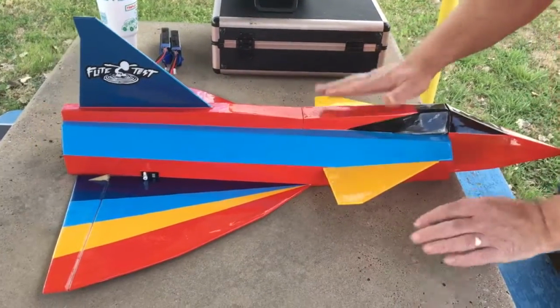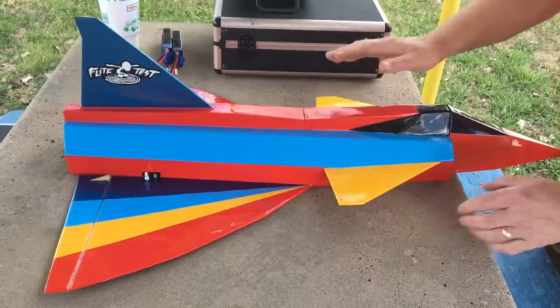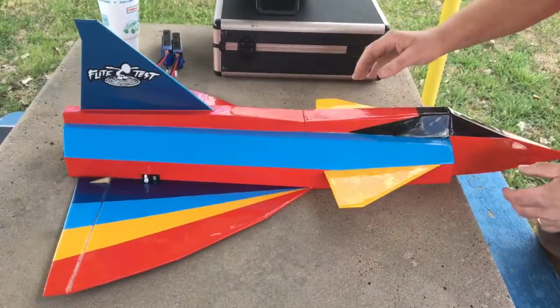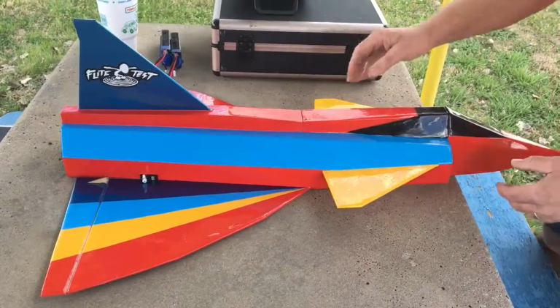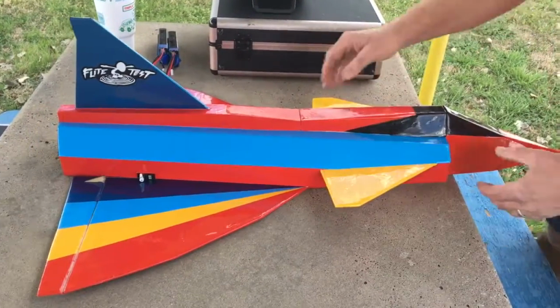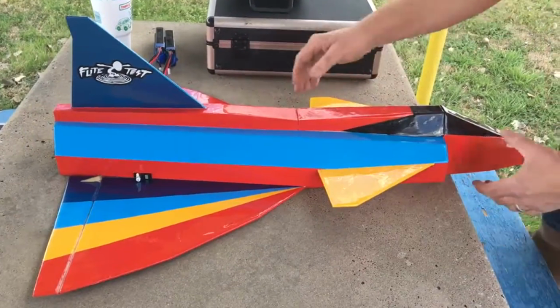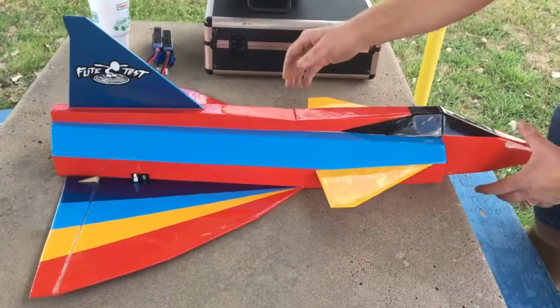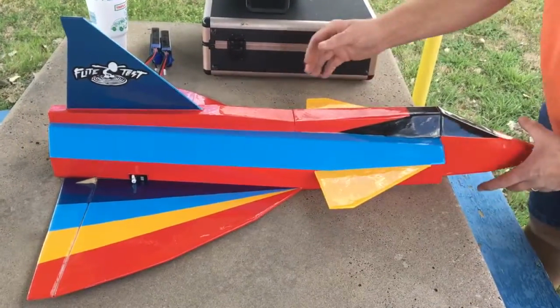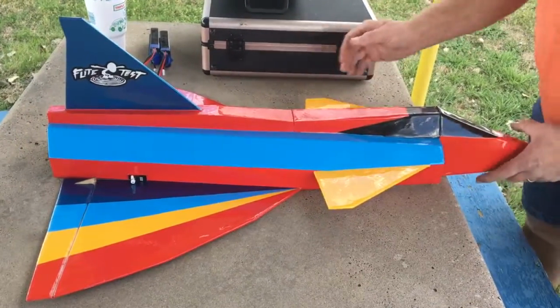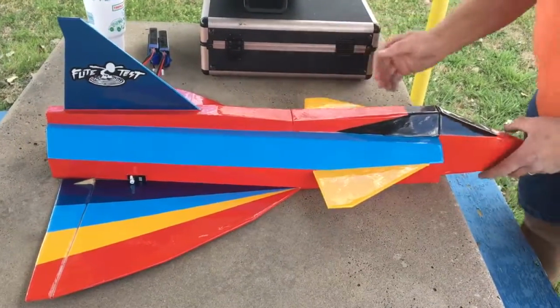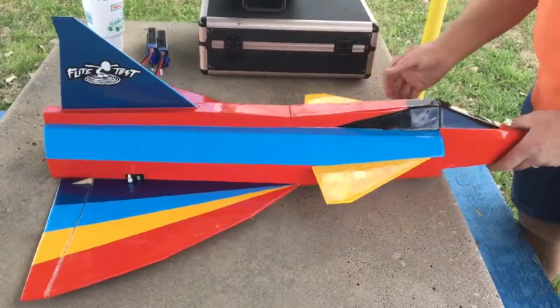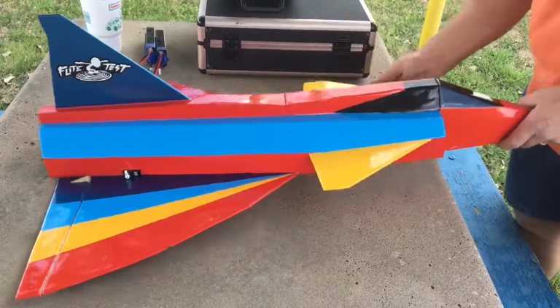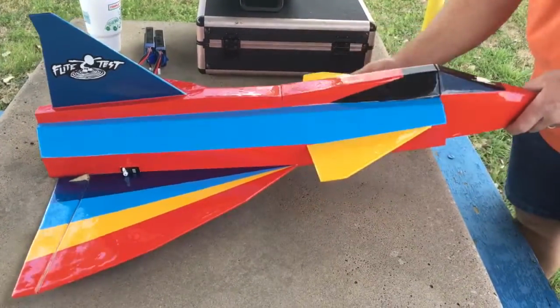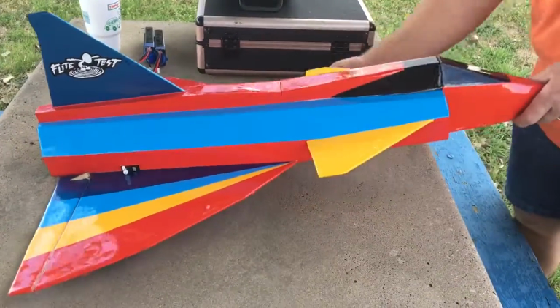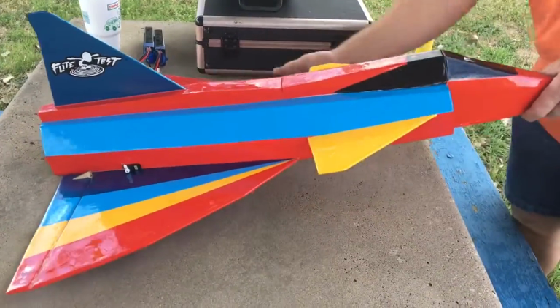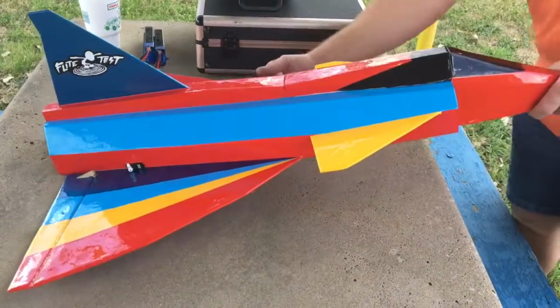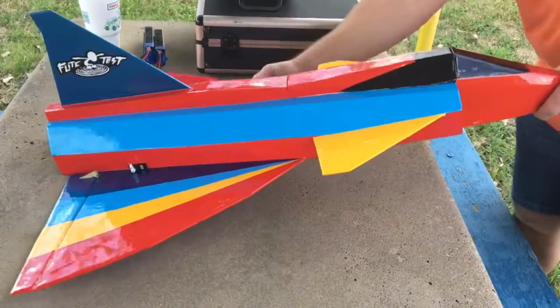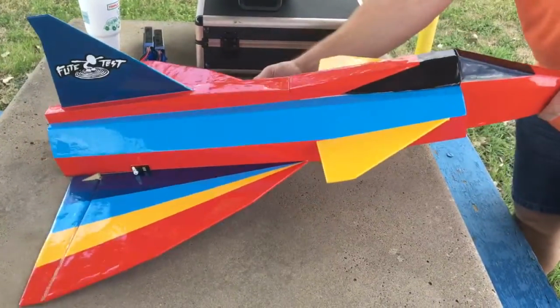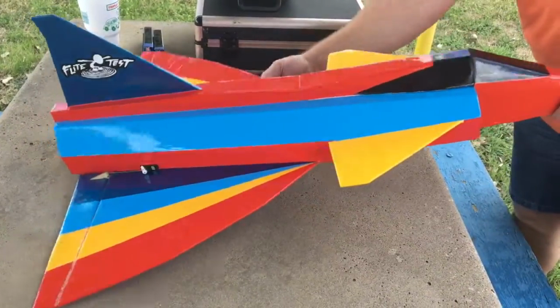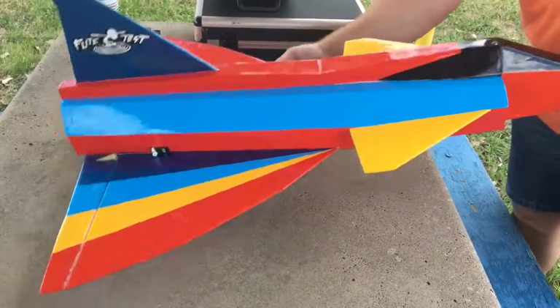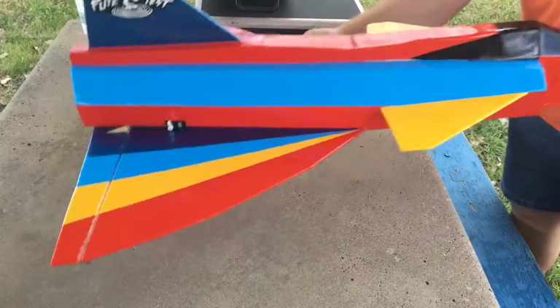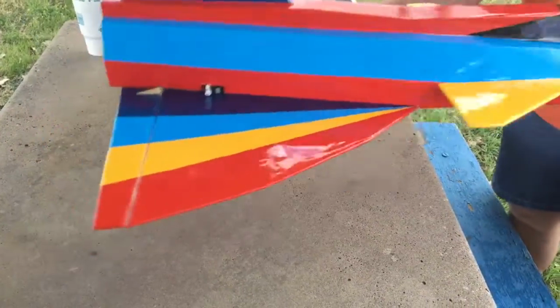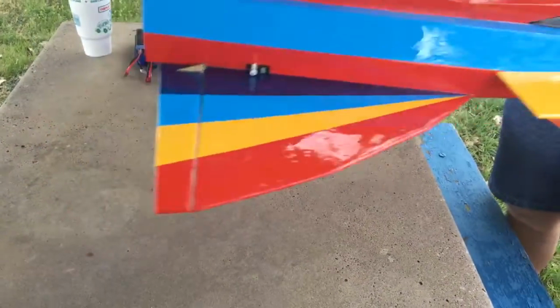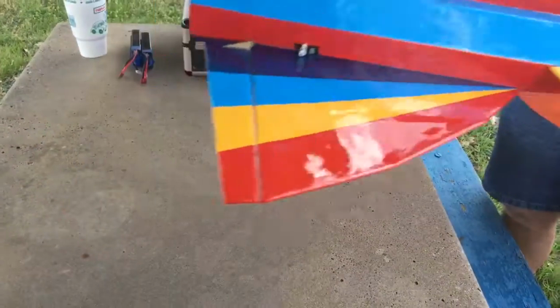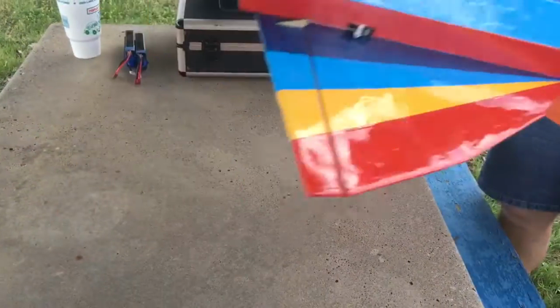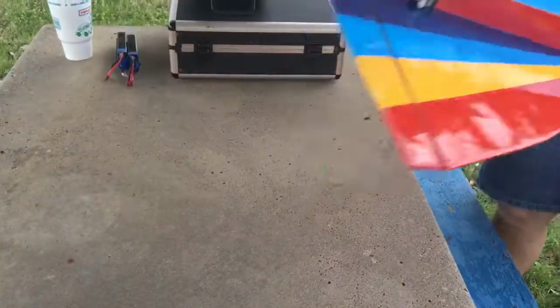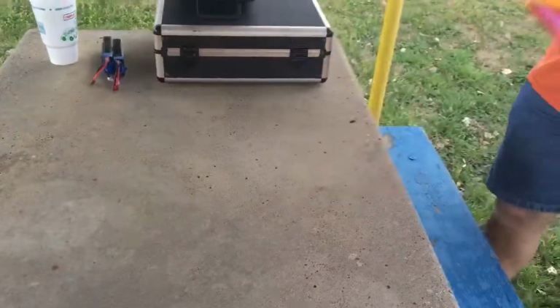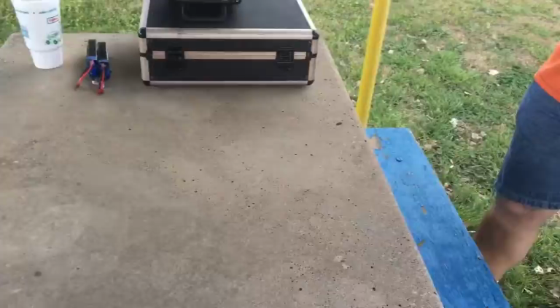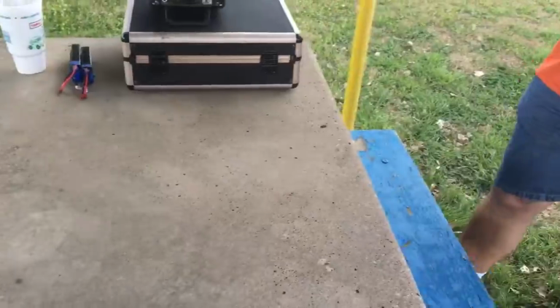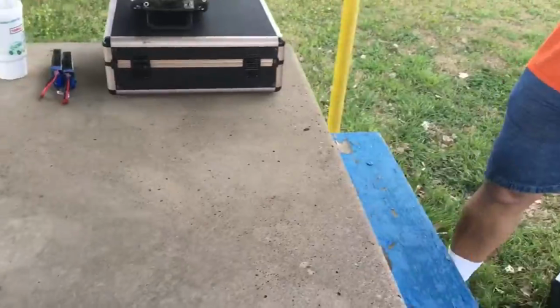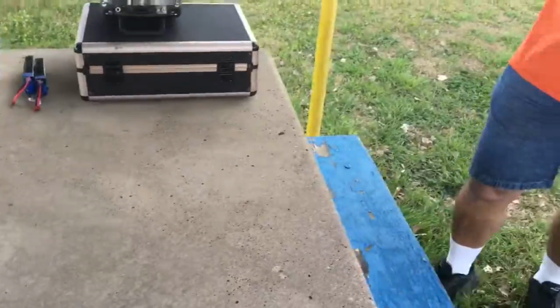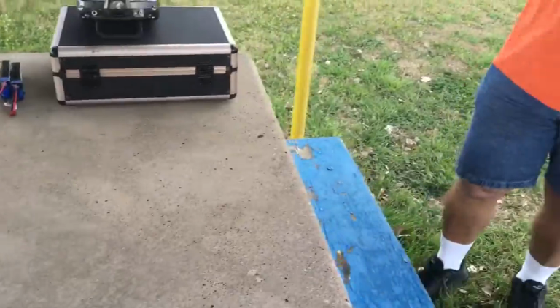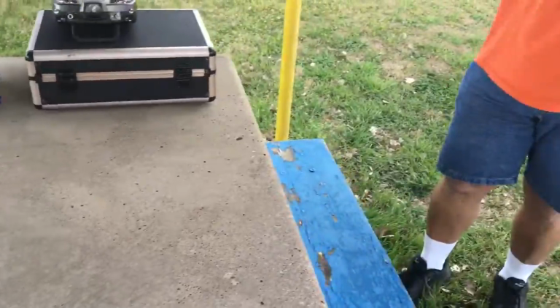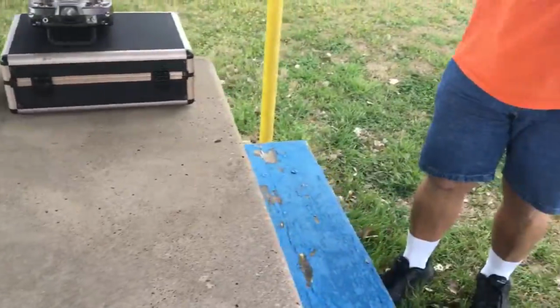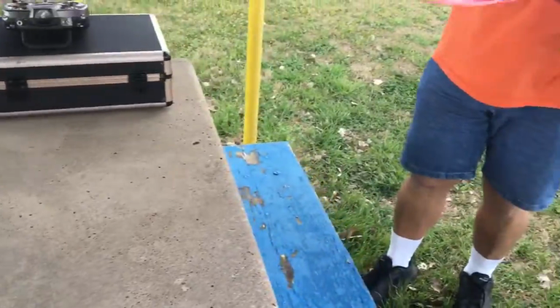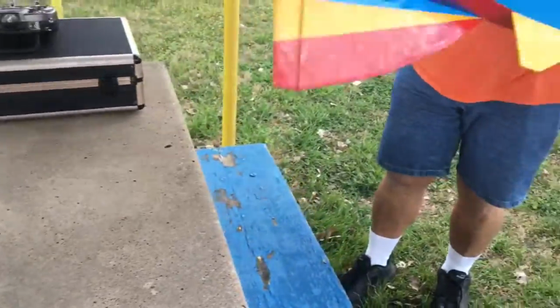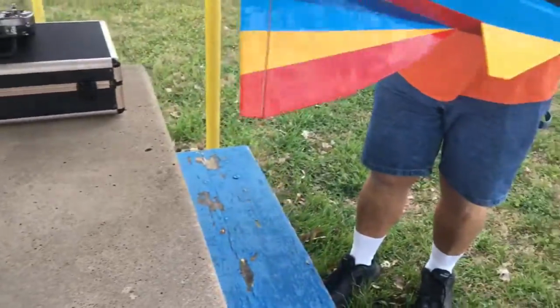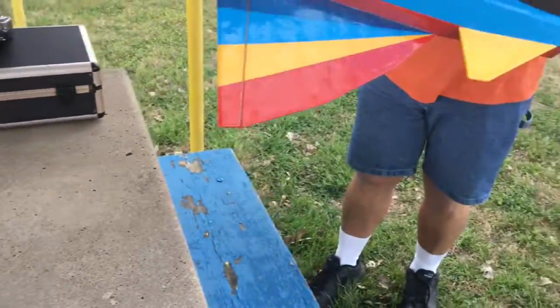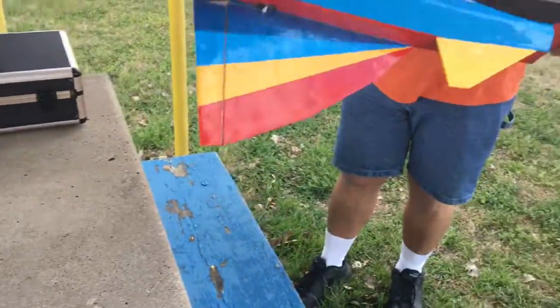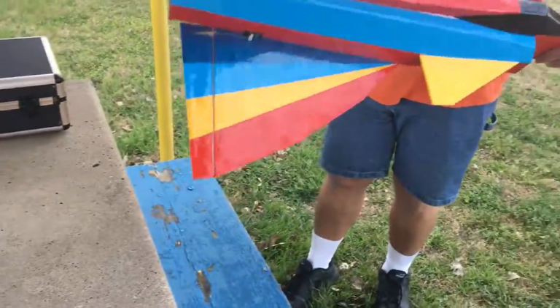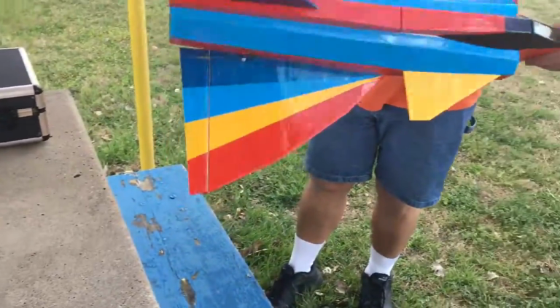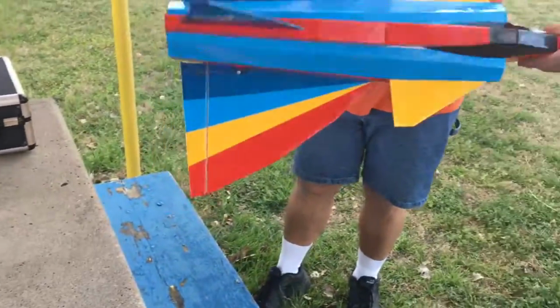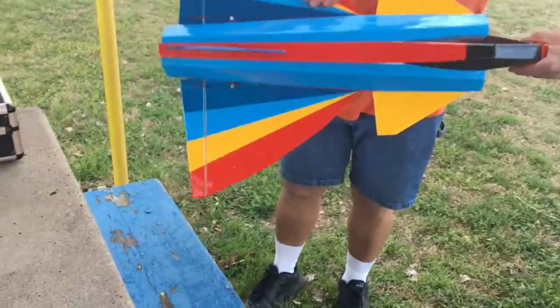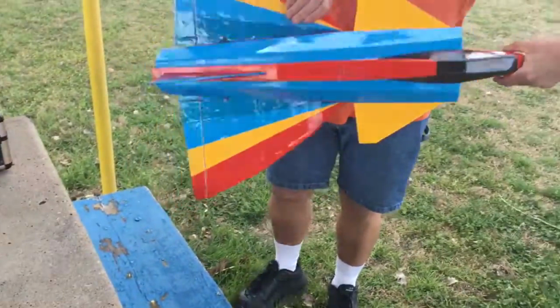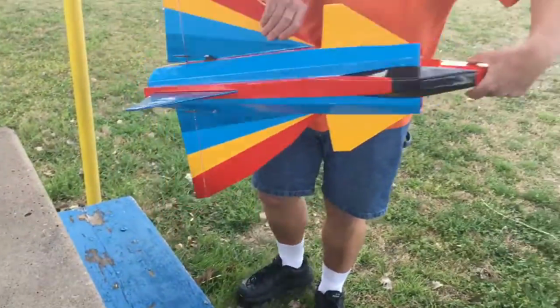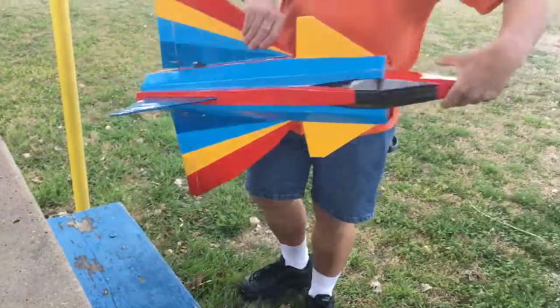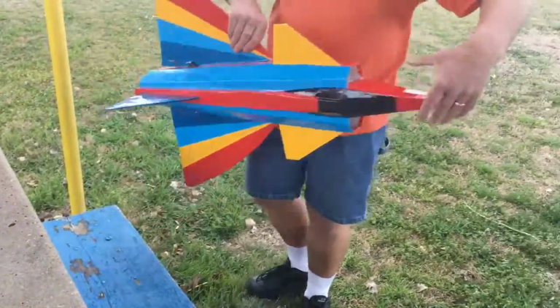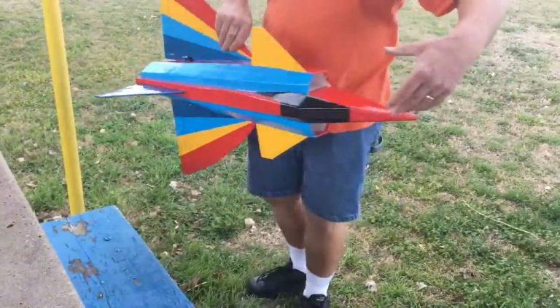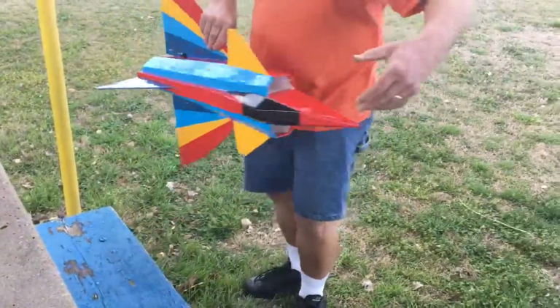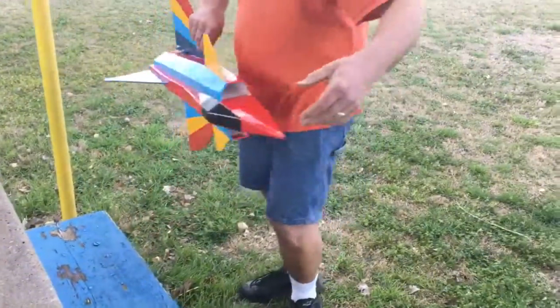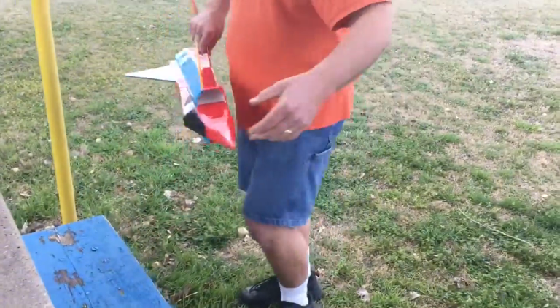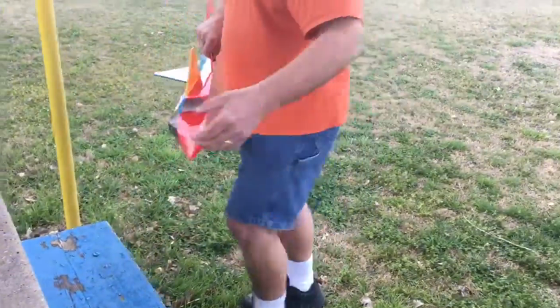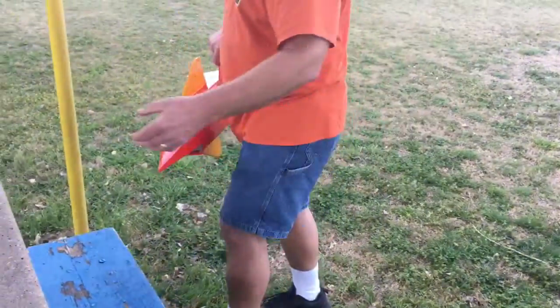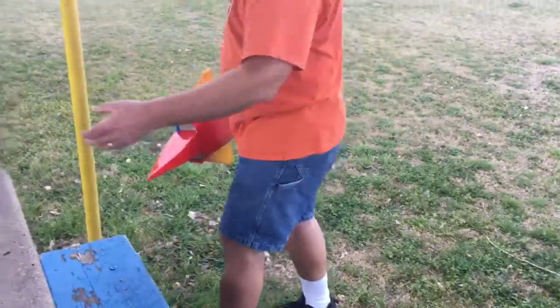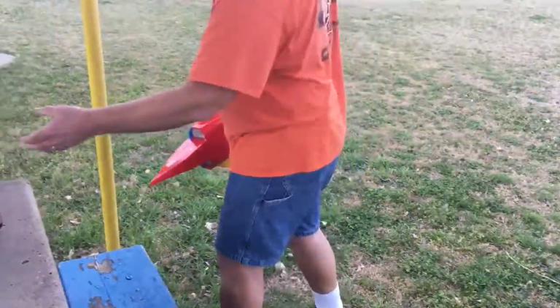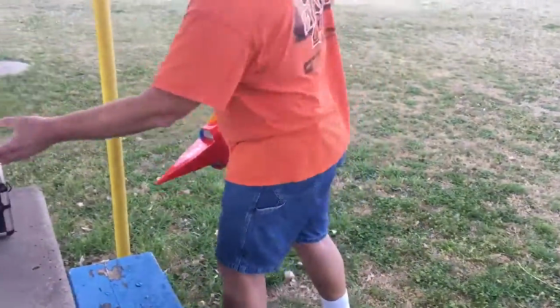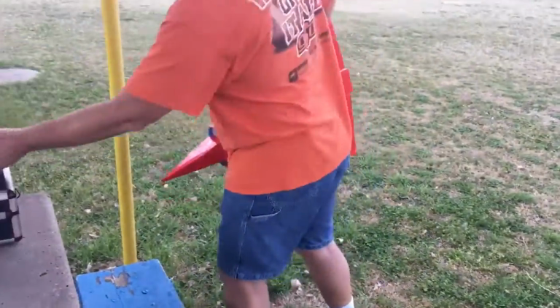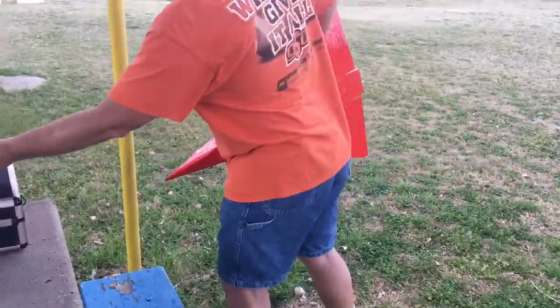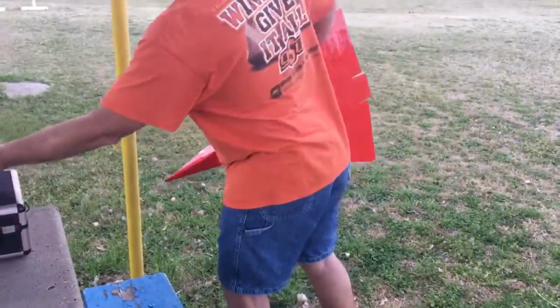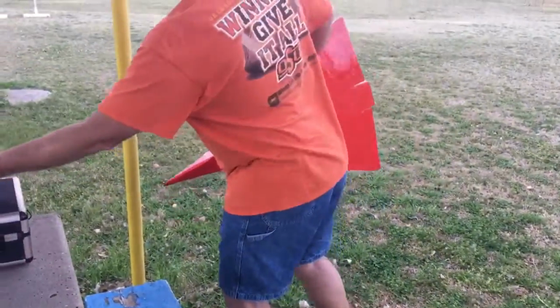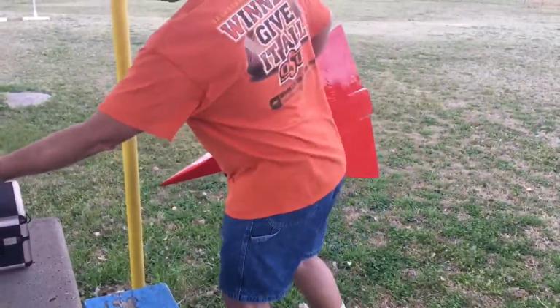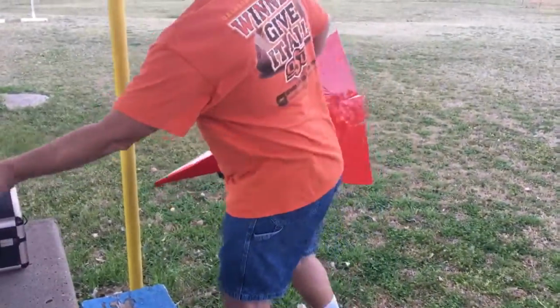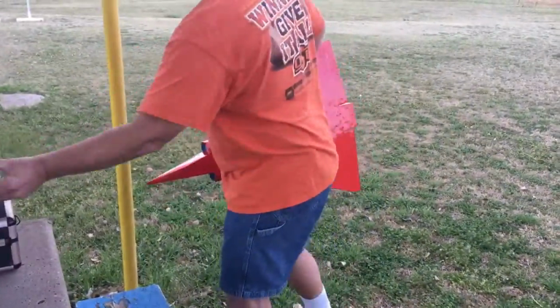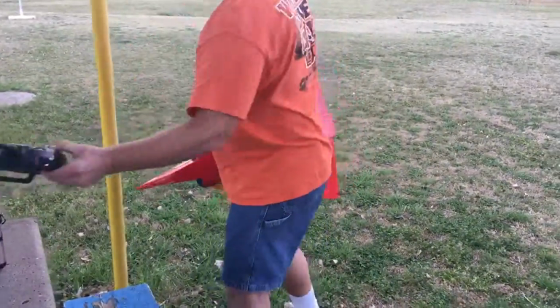Step out there and throw it. Do you want me to throw it? It don't matter, I can throw it. I'll get a little video here.